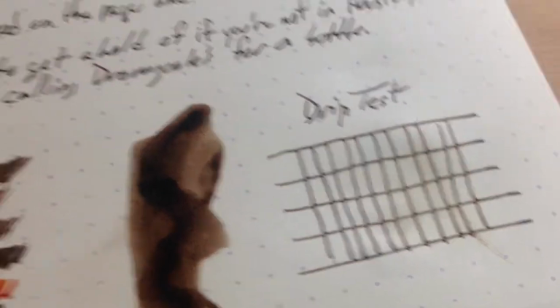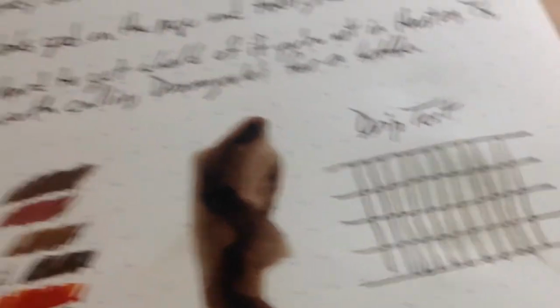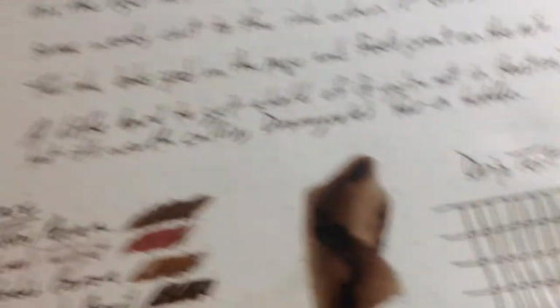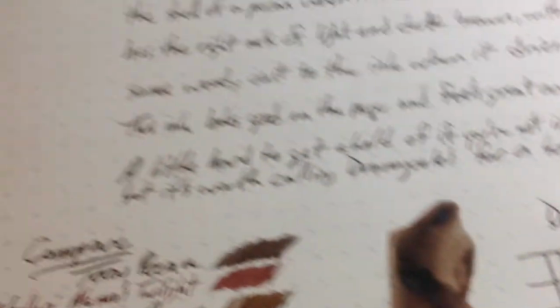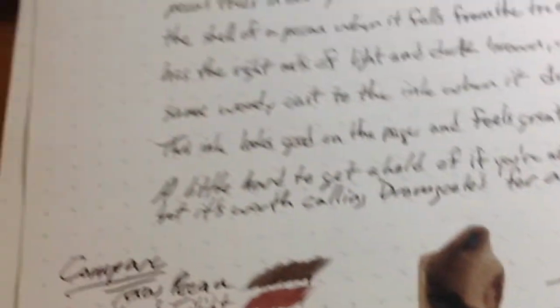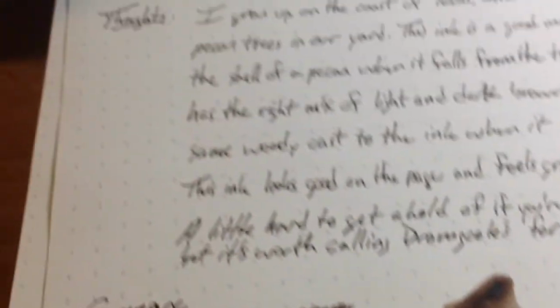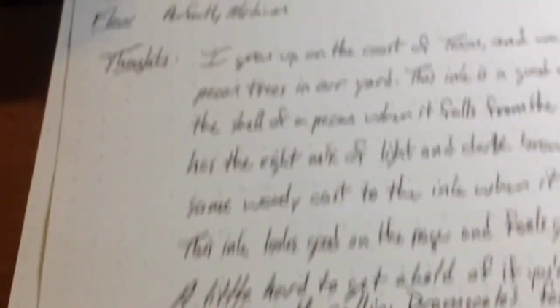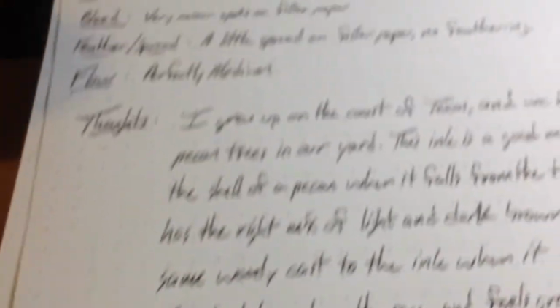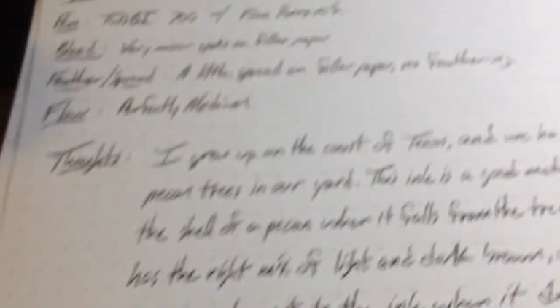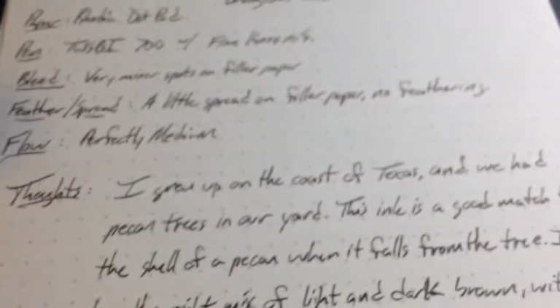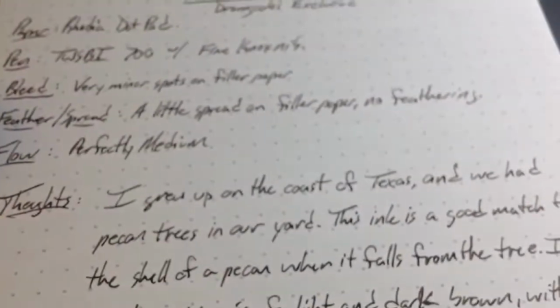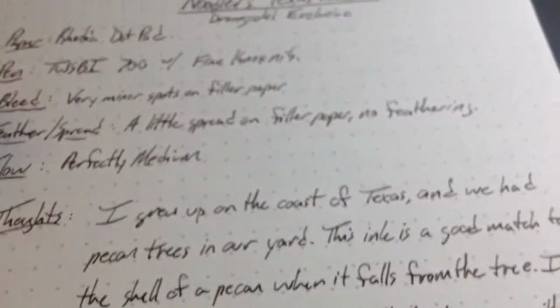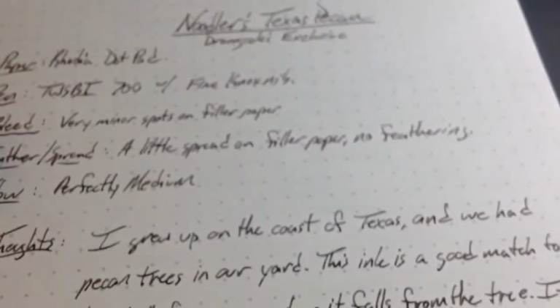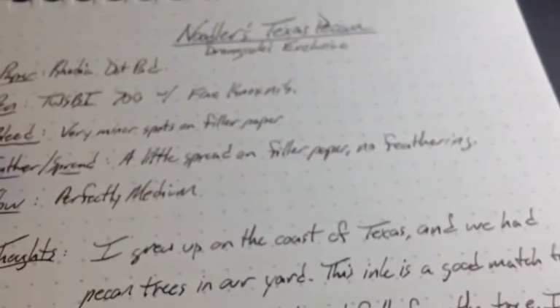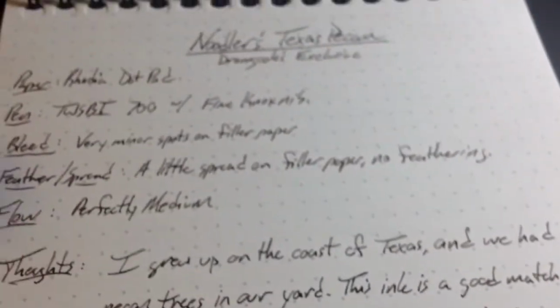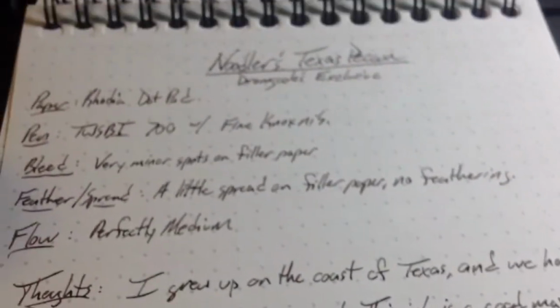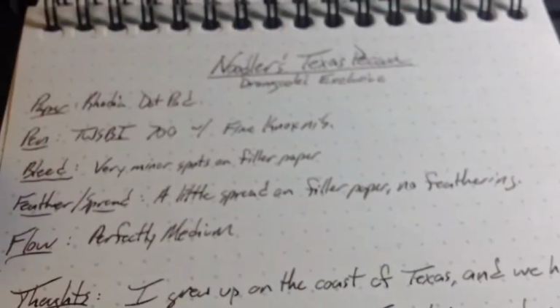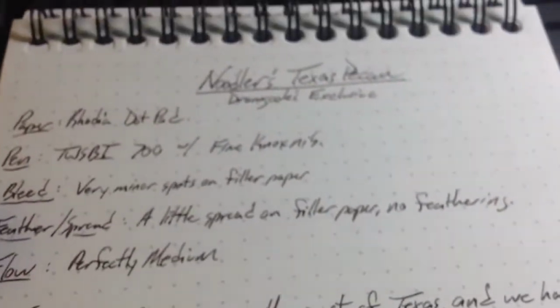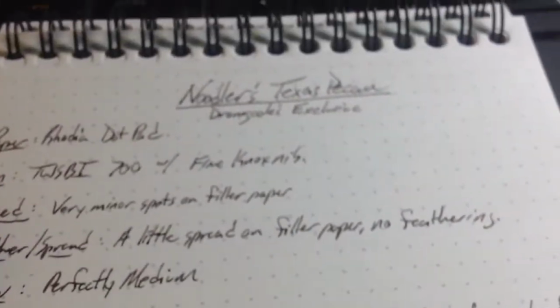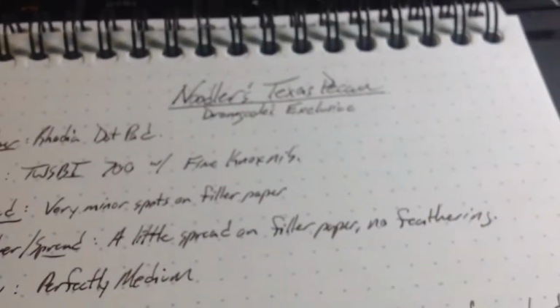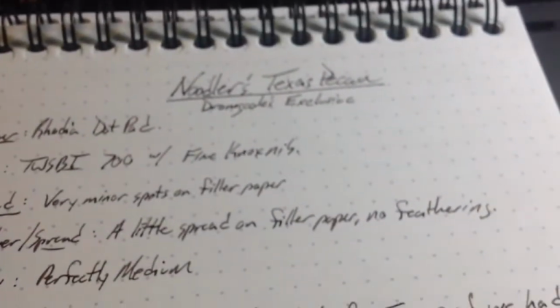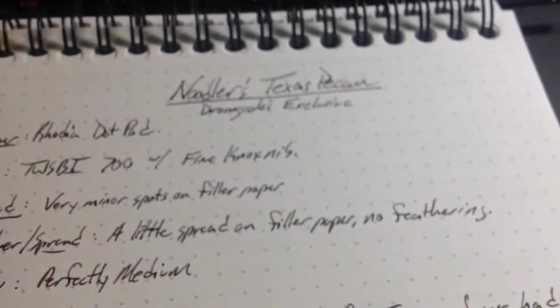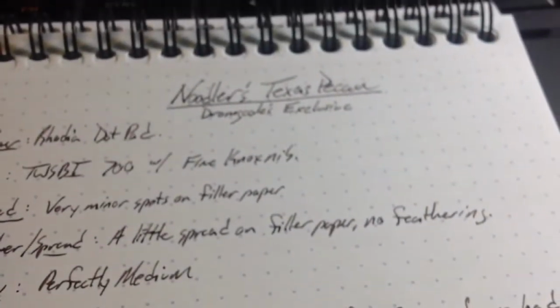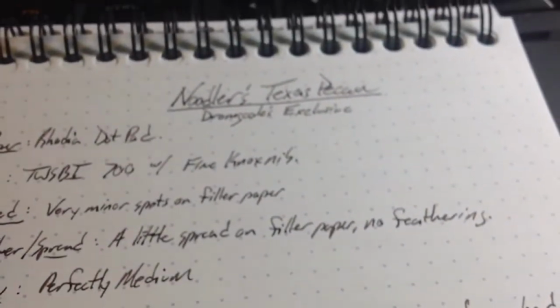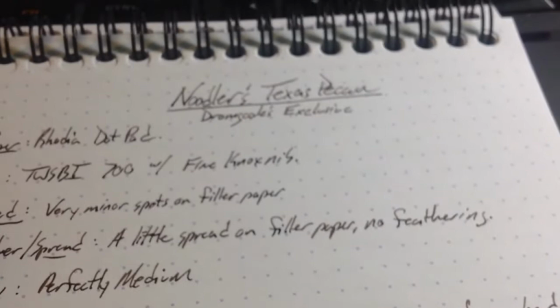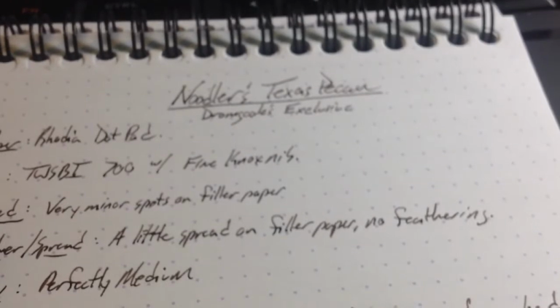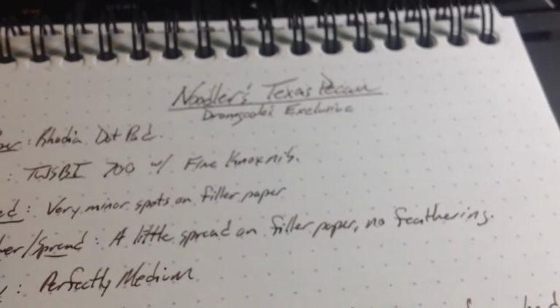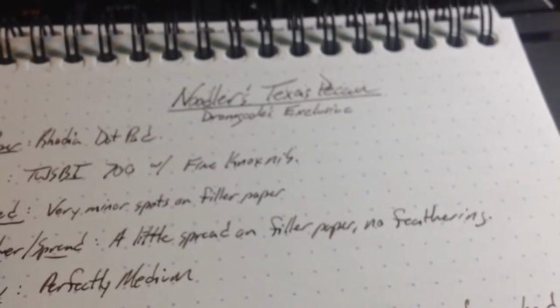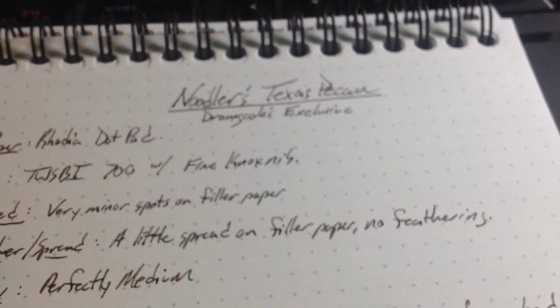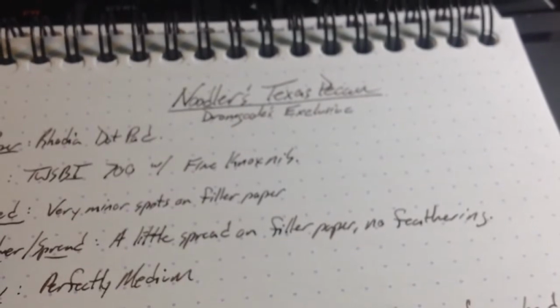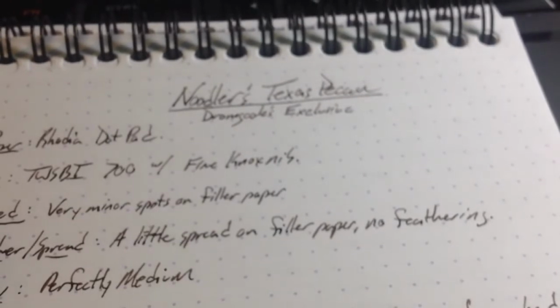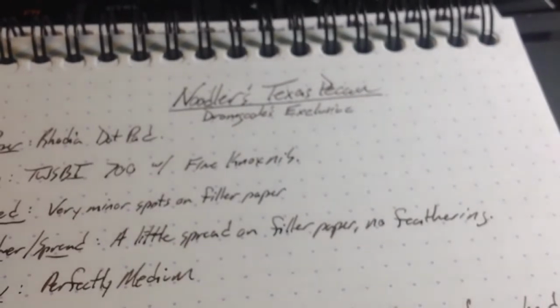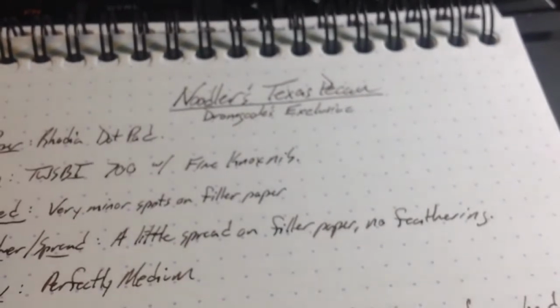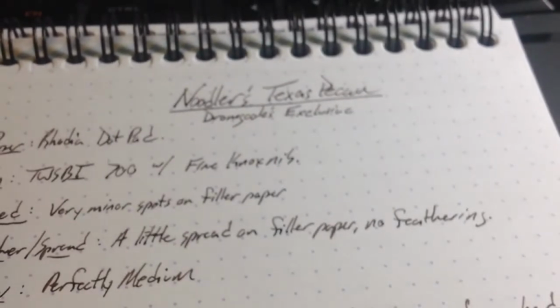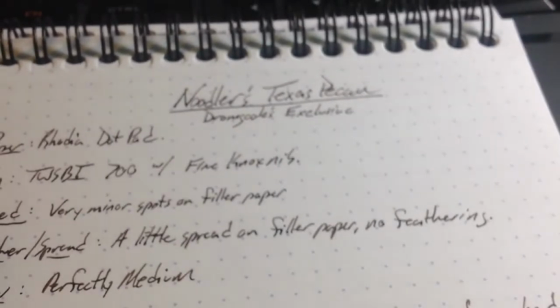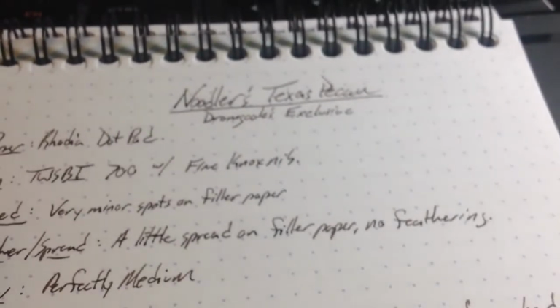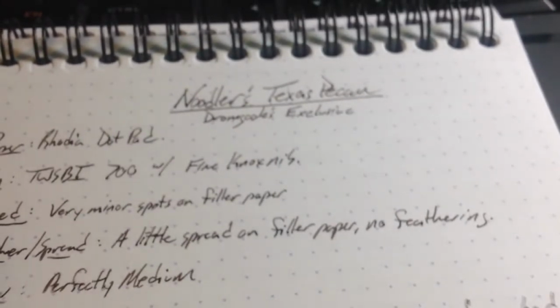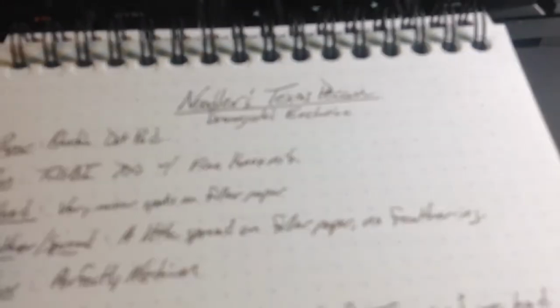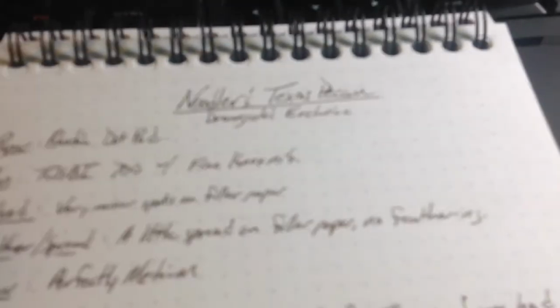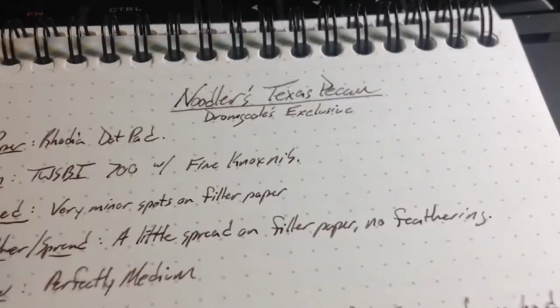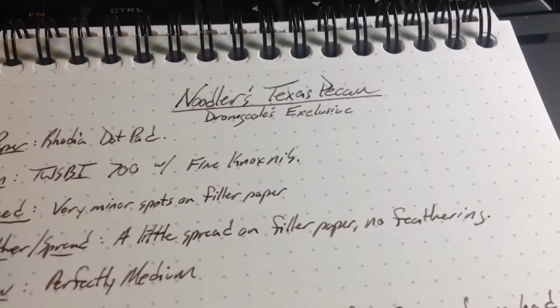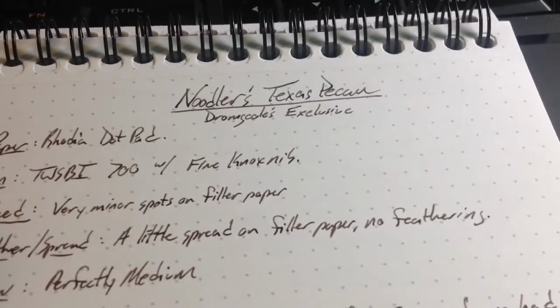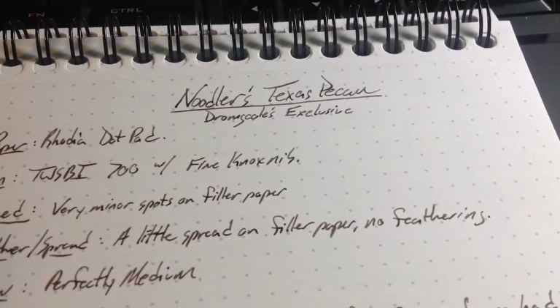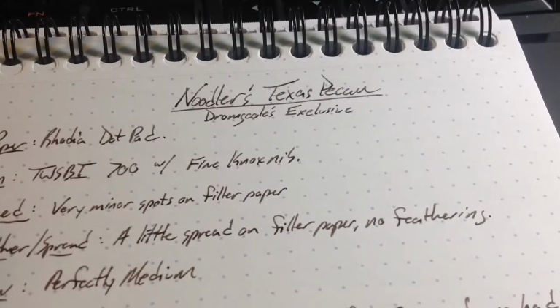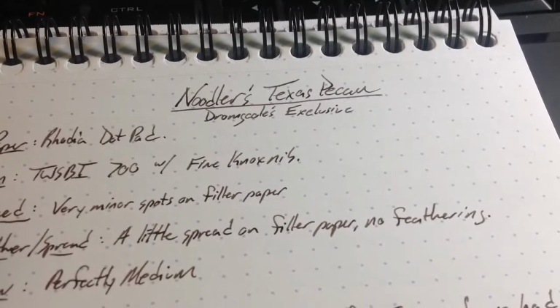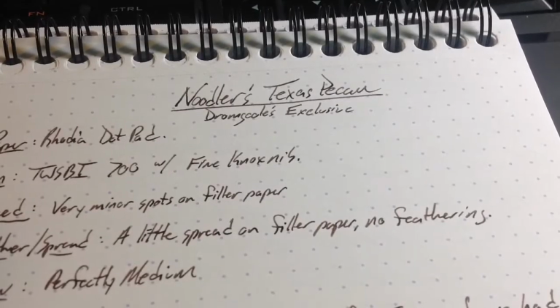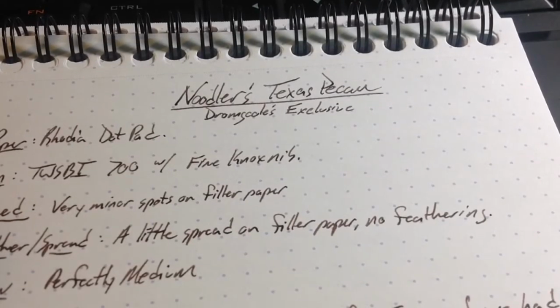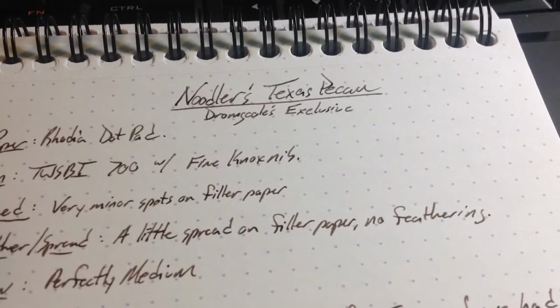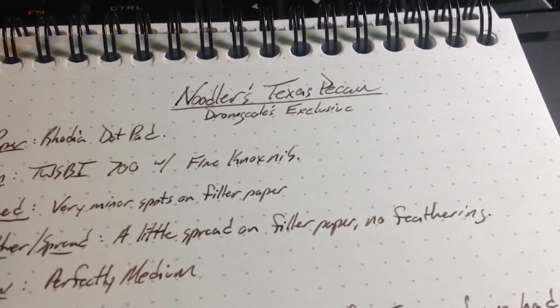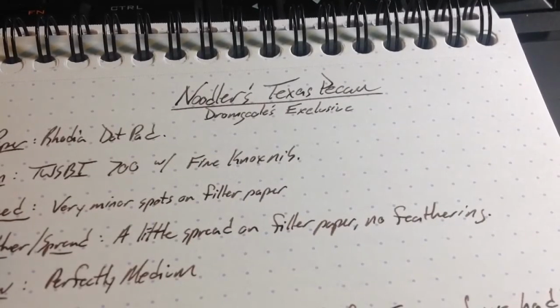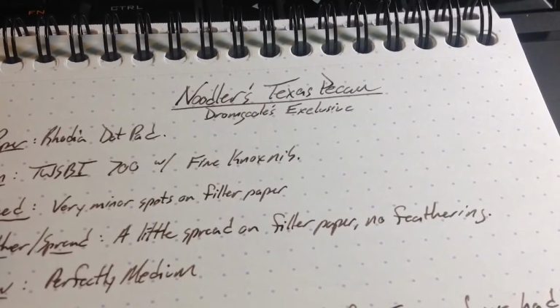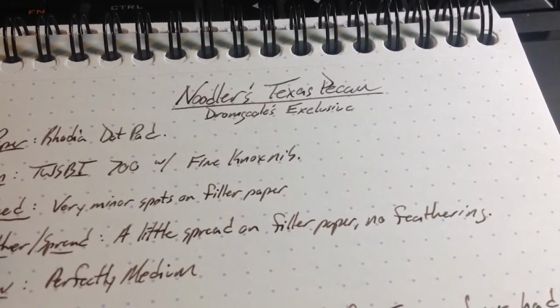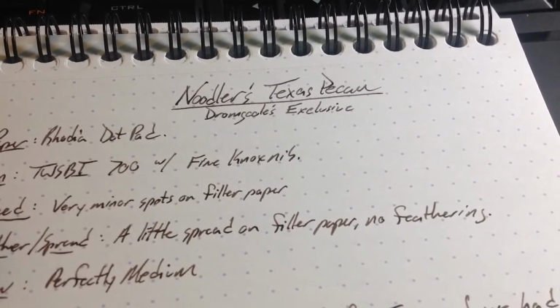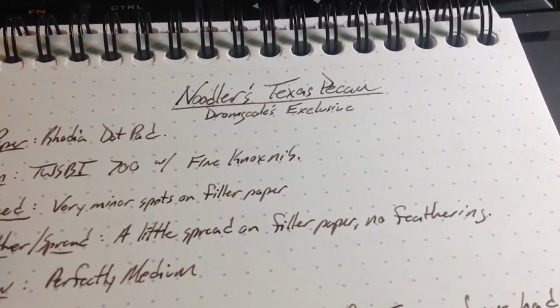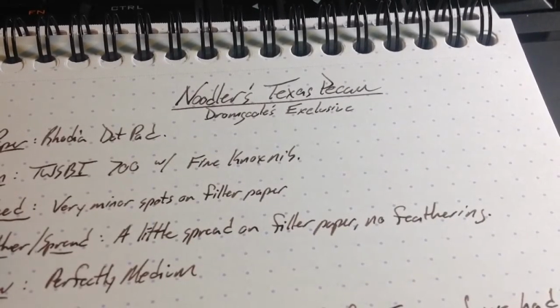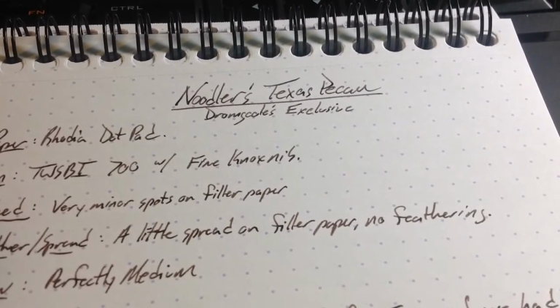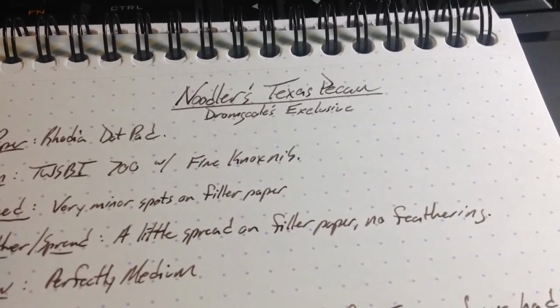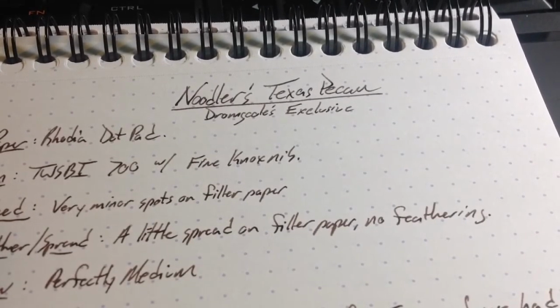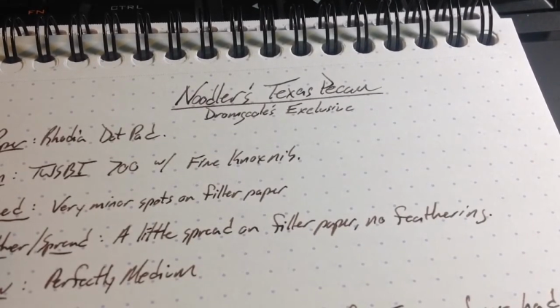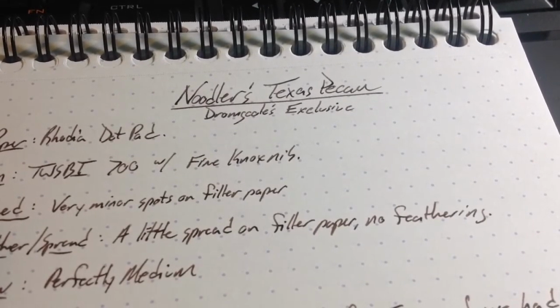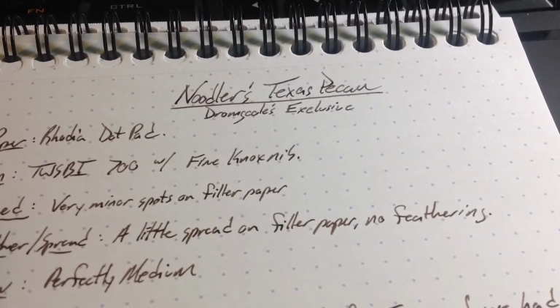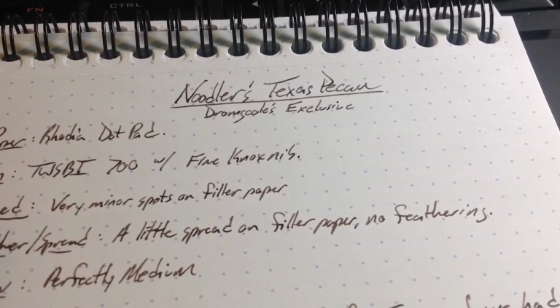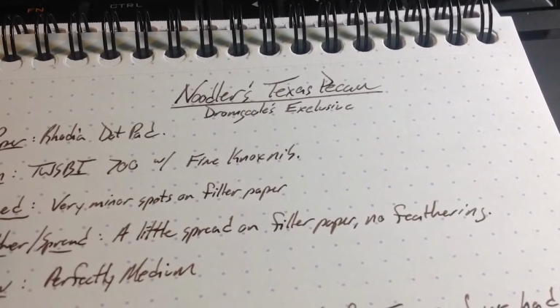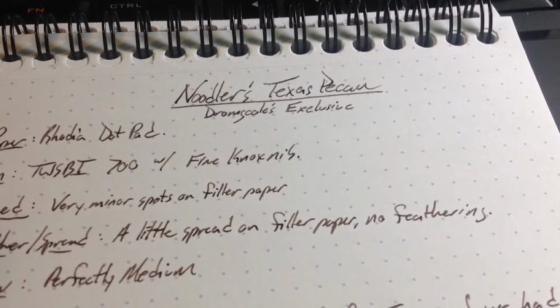This is a waterproof brown, it sure looks like. So that's neat. Get yourself a bottle of Noodler's Texas Pecan. Call up John Goulds — those guys are fabulous — and get yourself a bottle. Thanks very much. Bye.